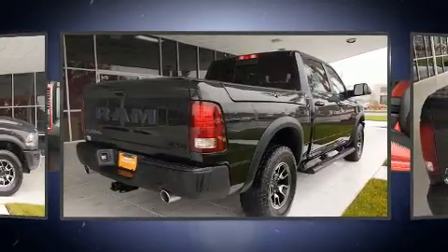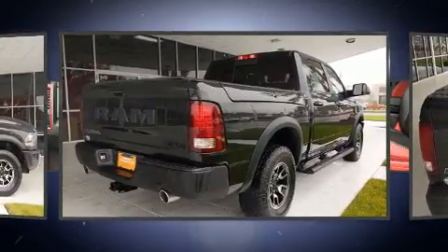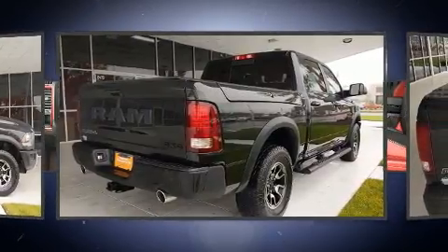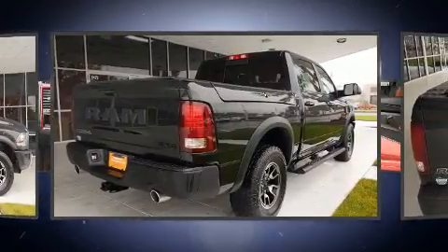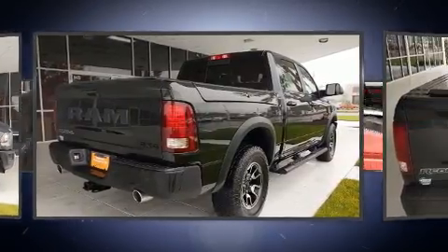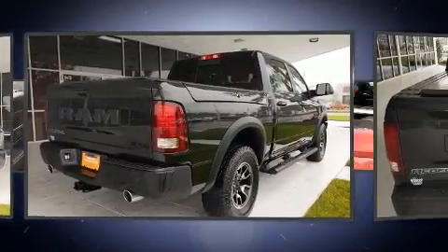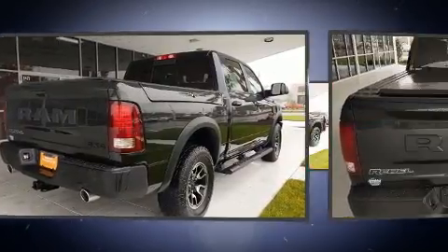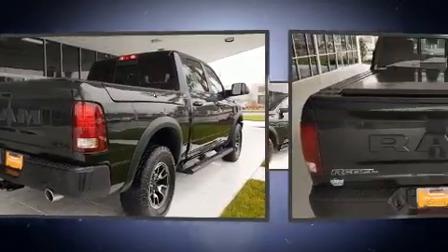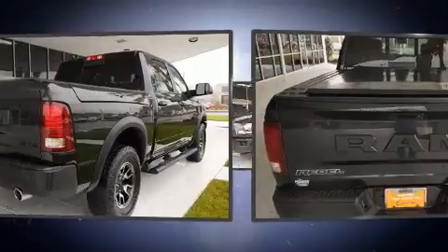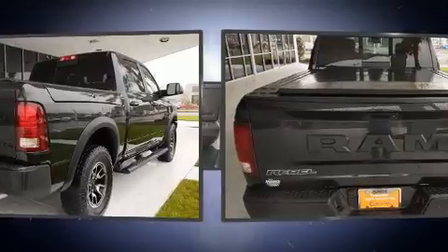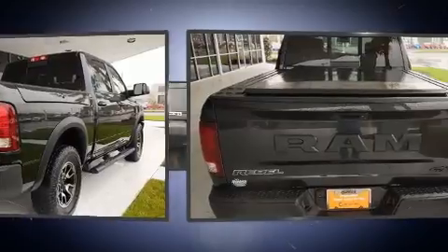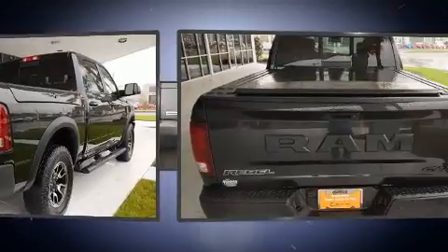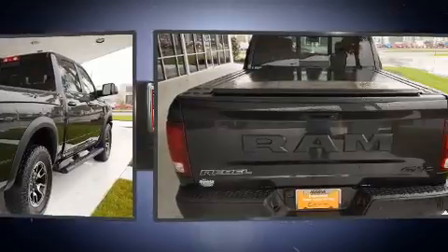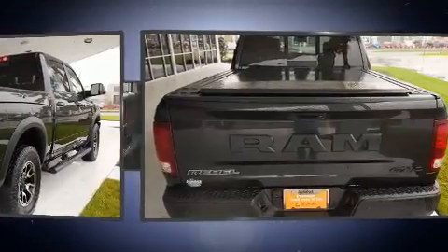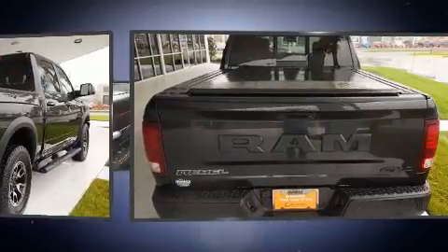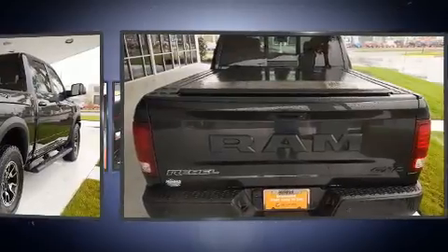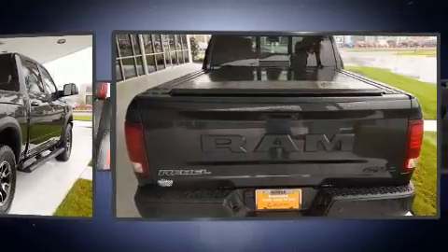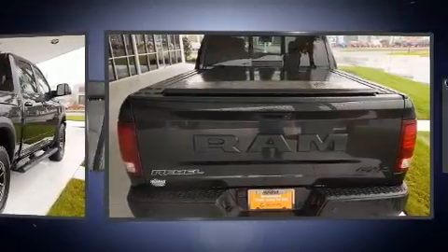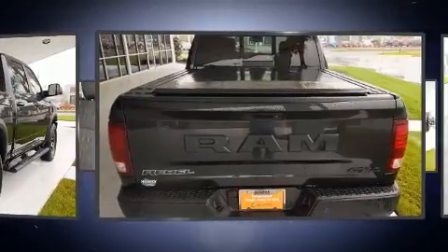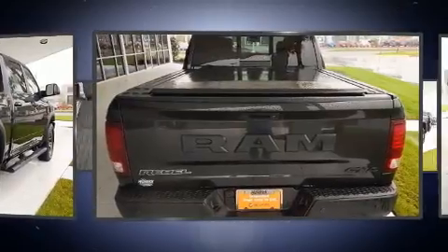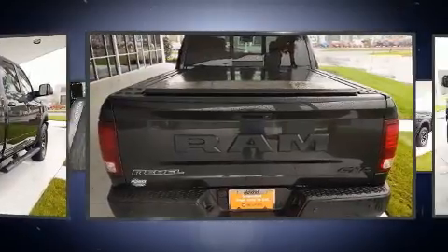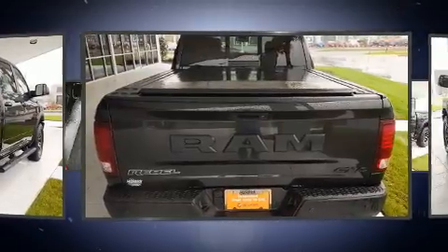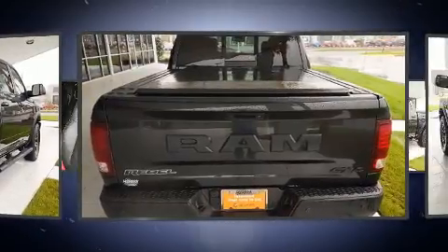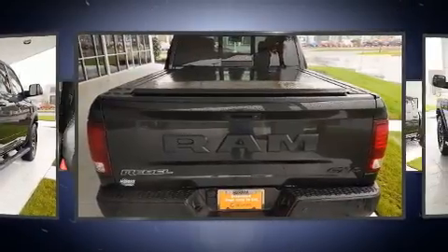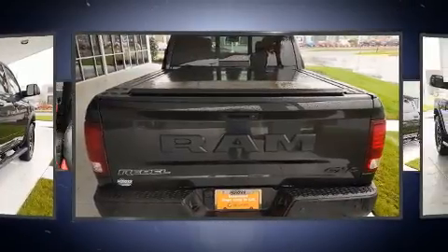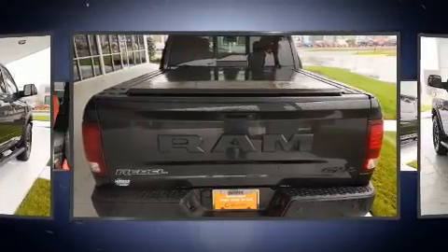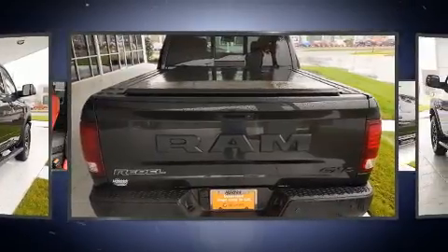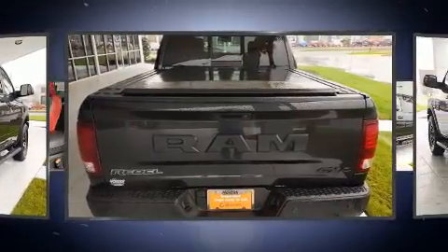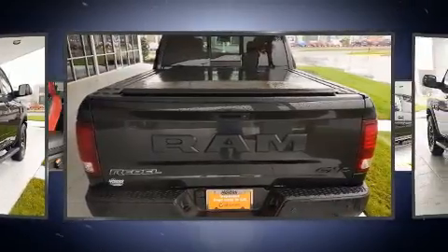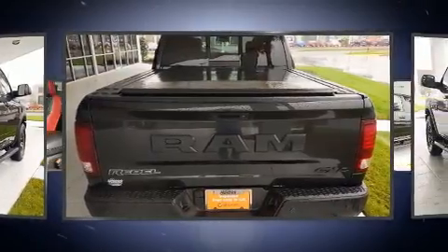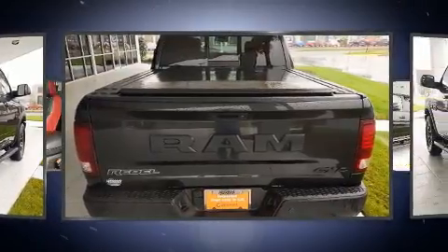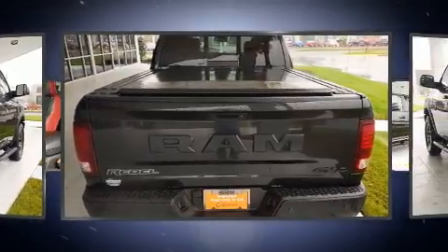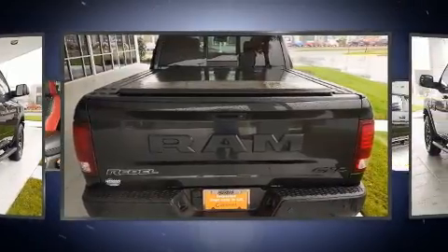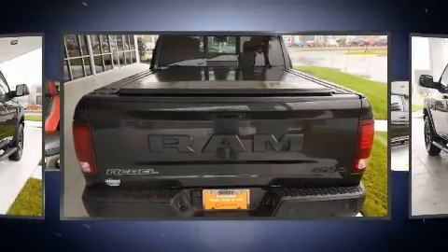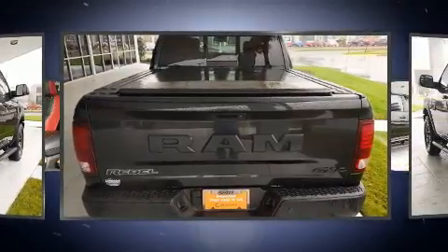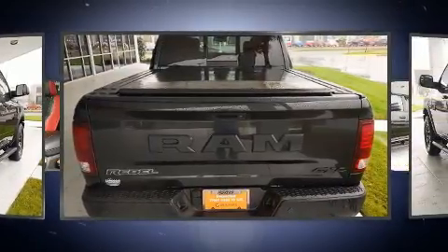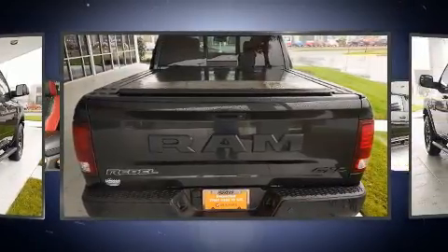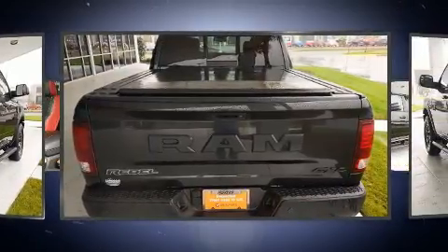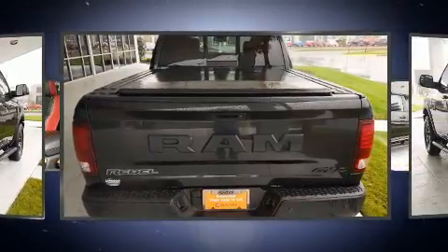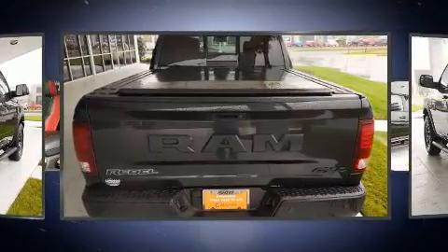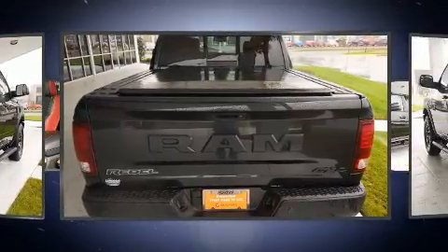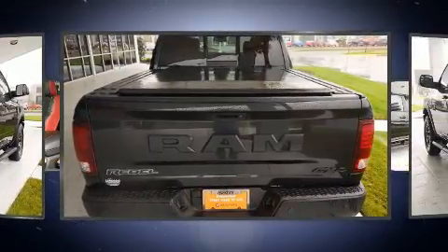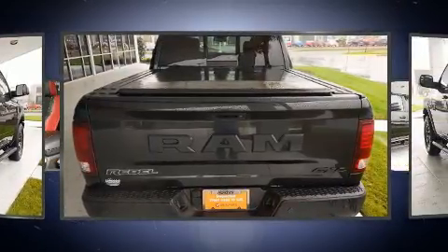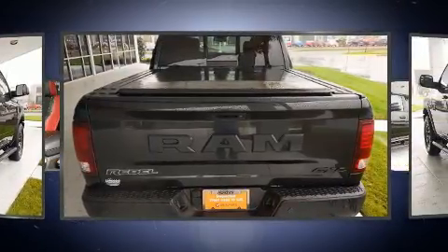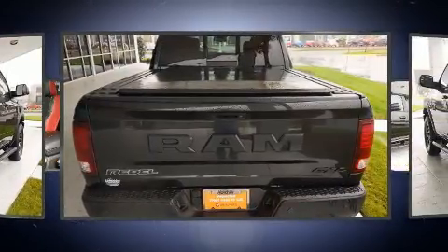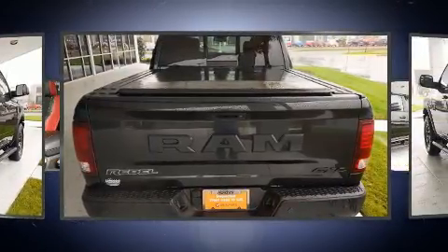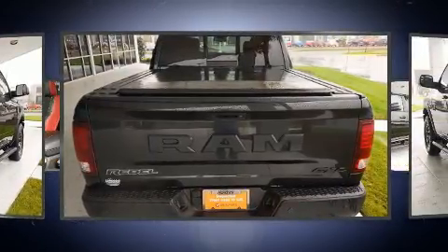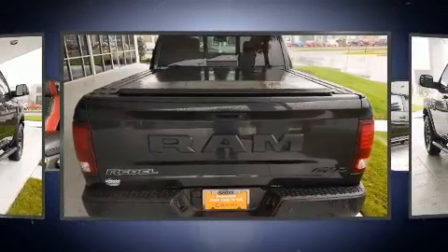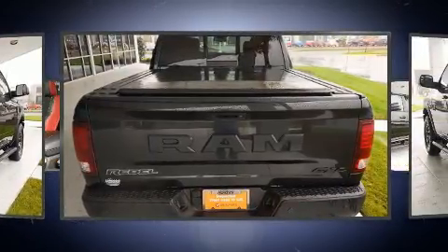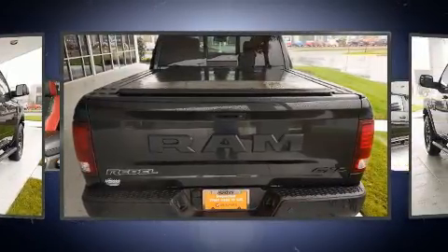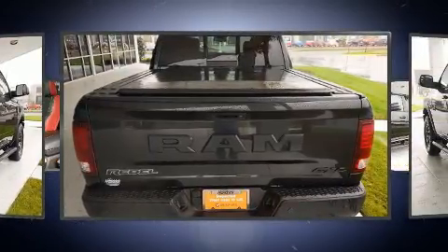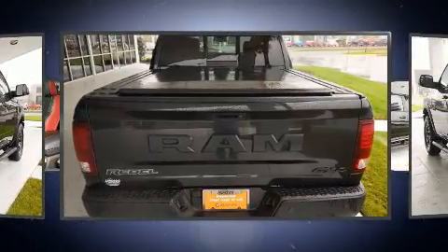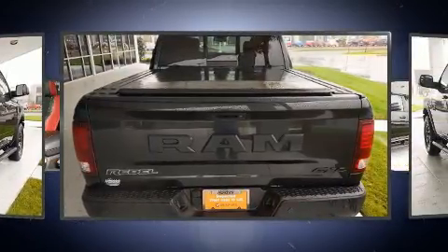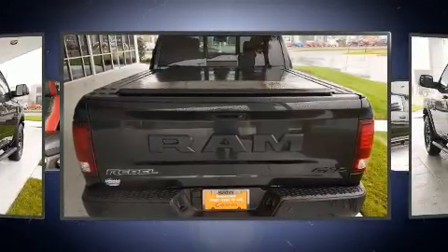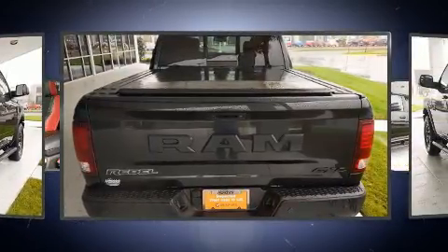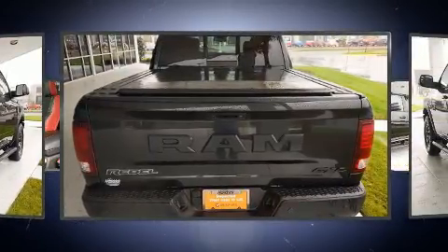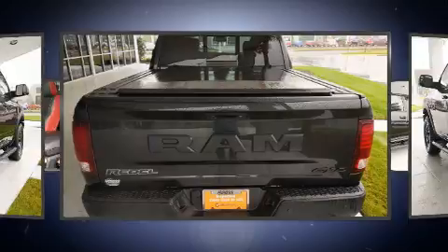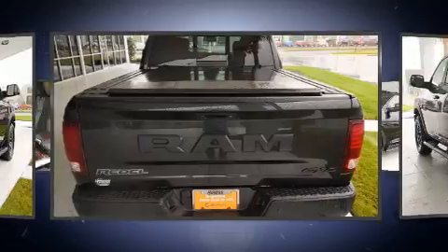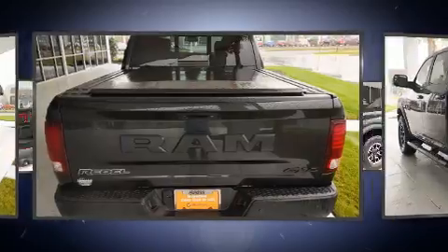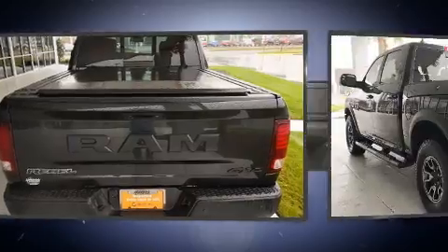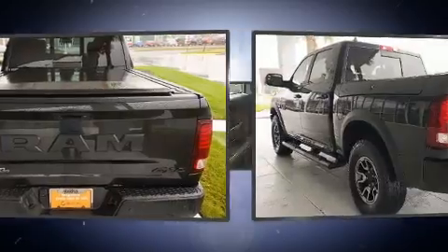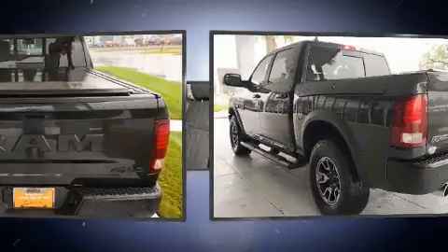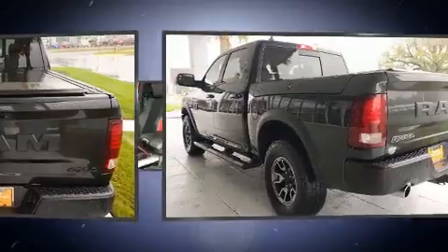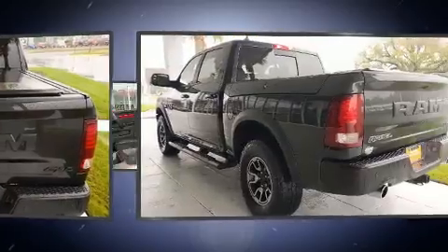It features four-wheel drive capabilities, a durable automatic transmission, and a powerful eight-cylinder engine.